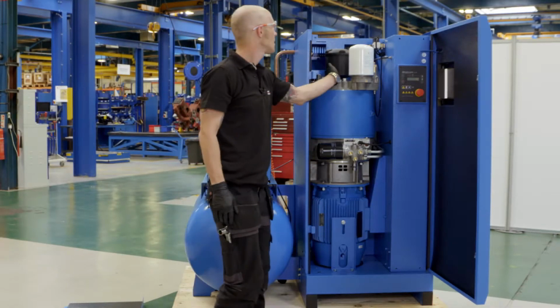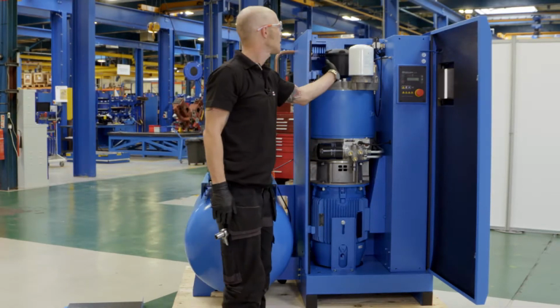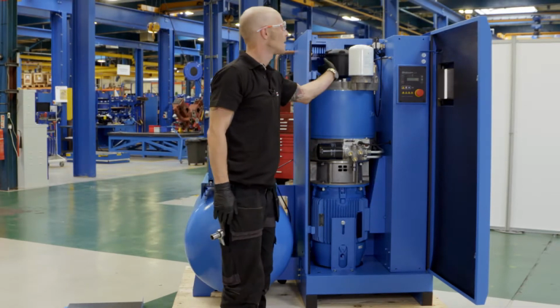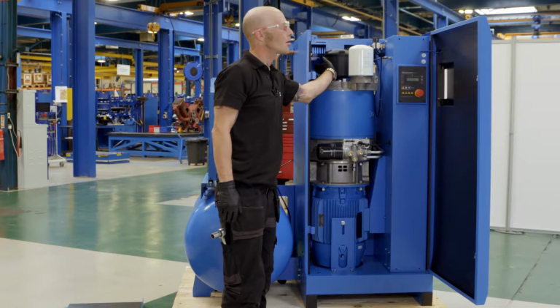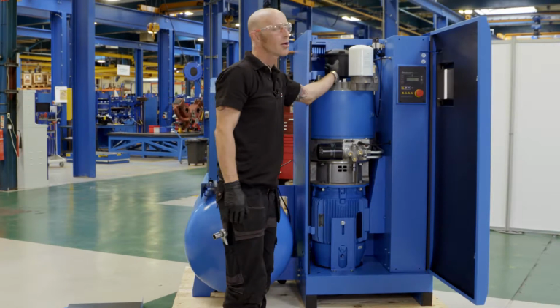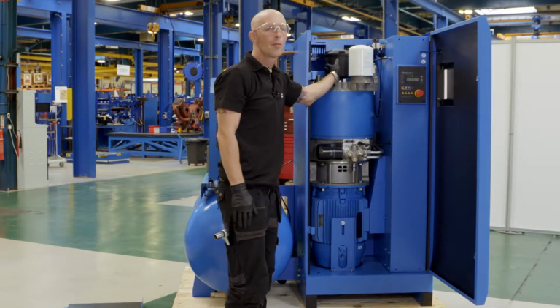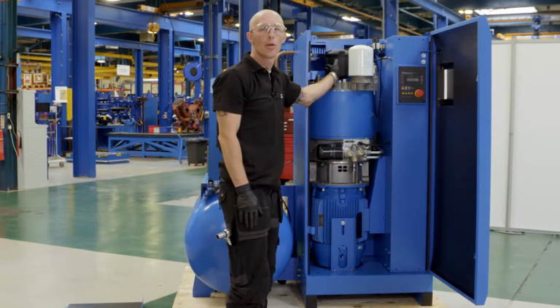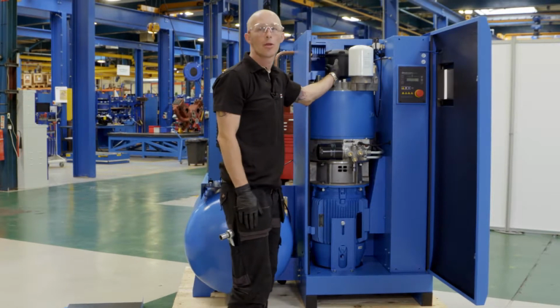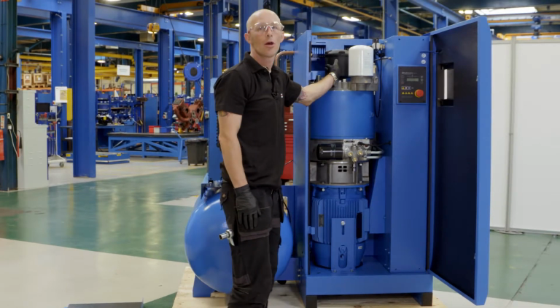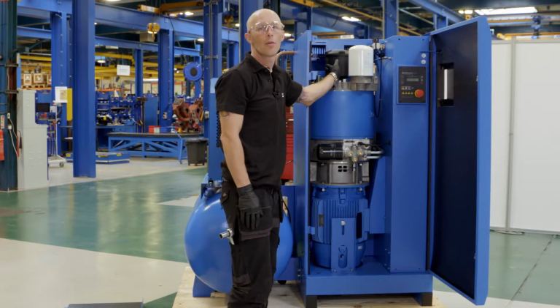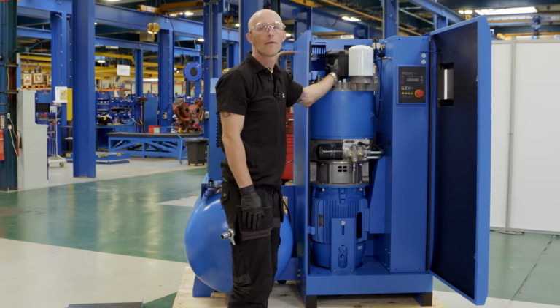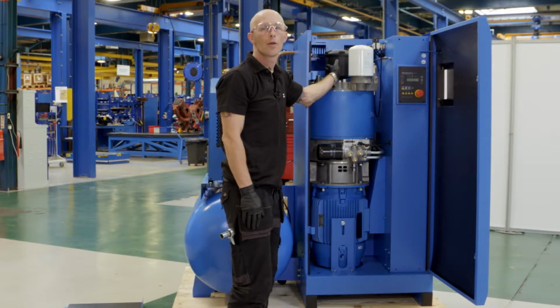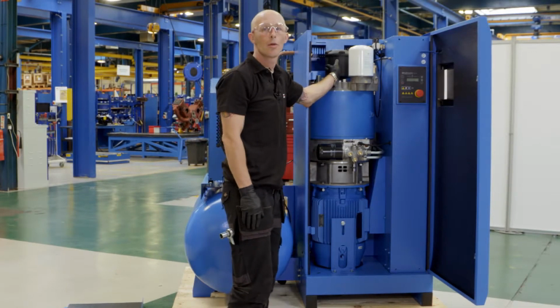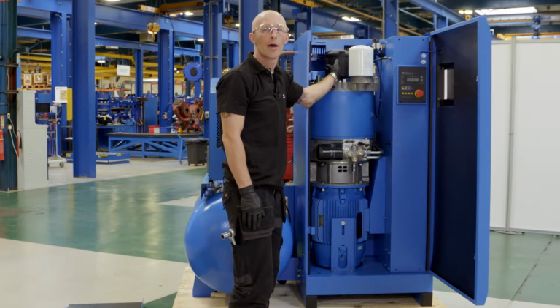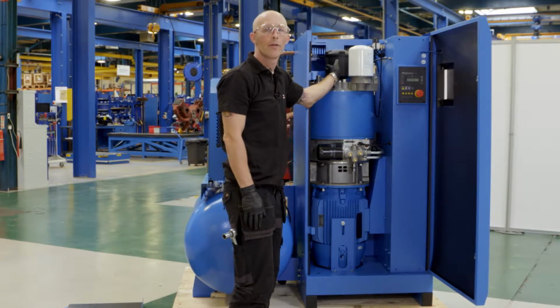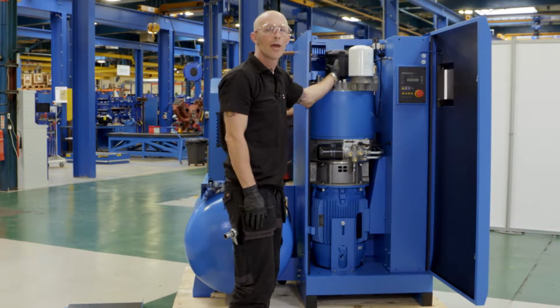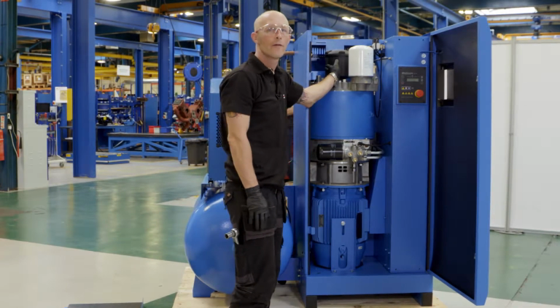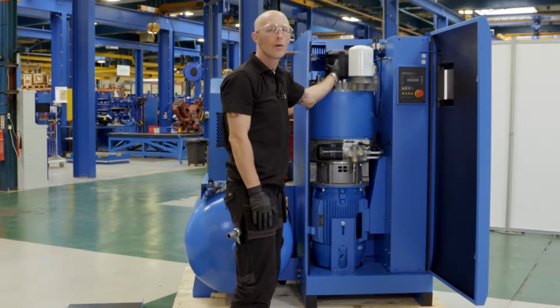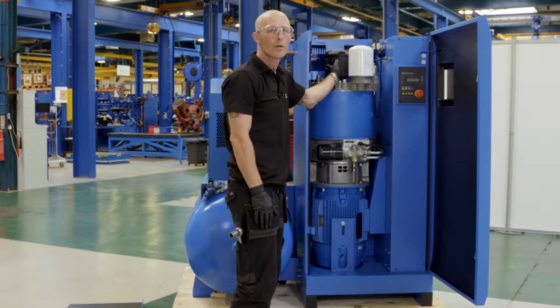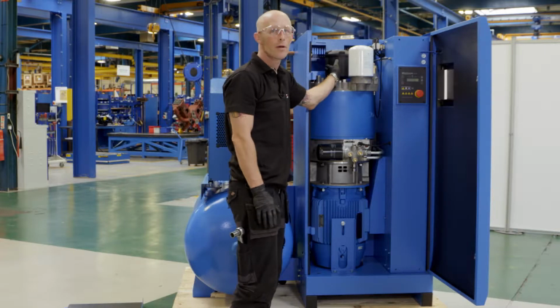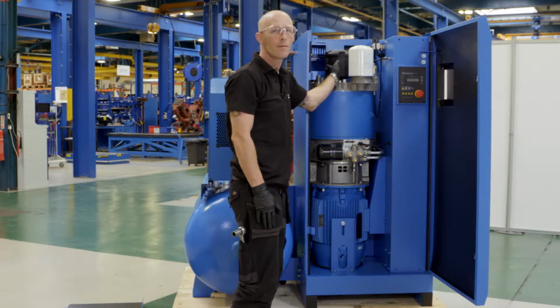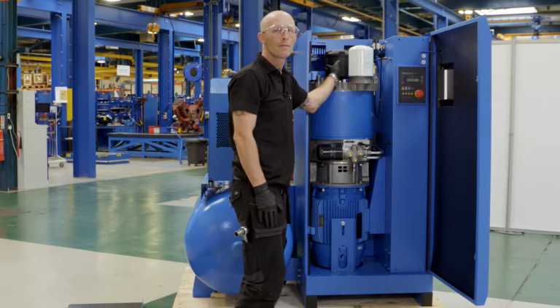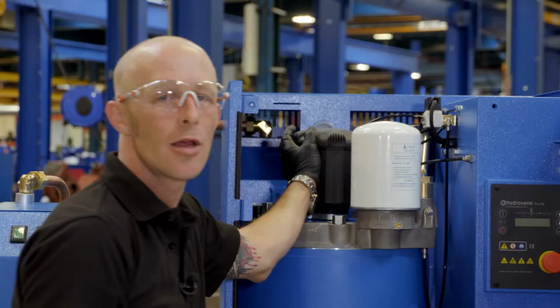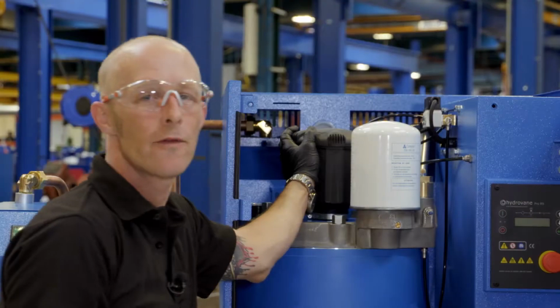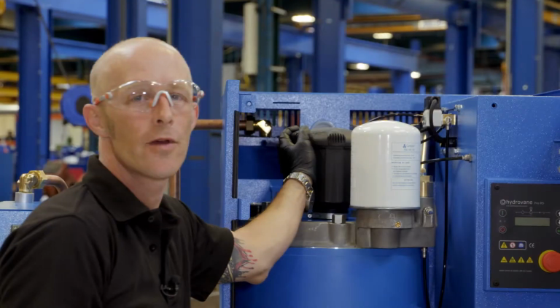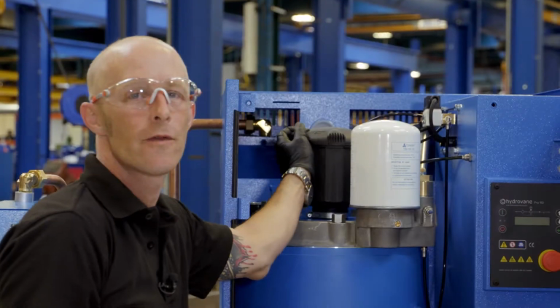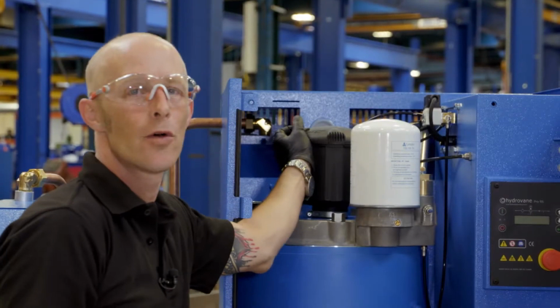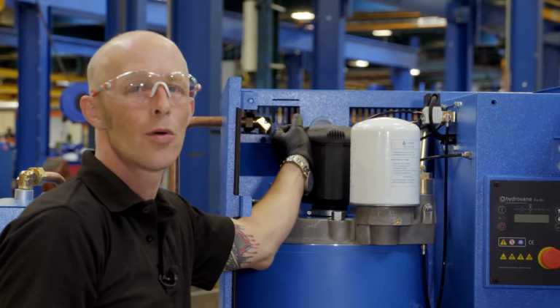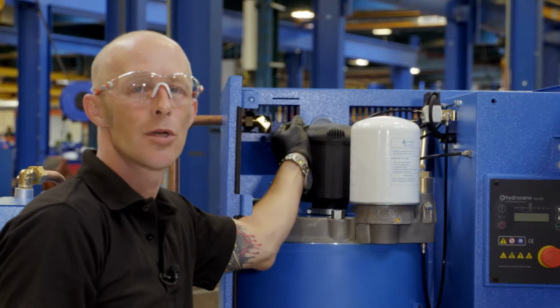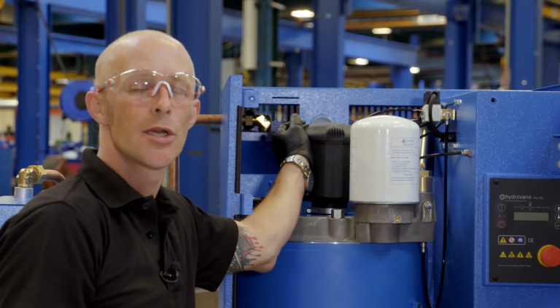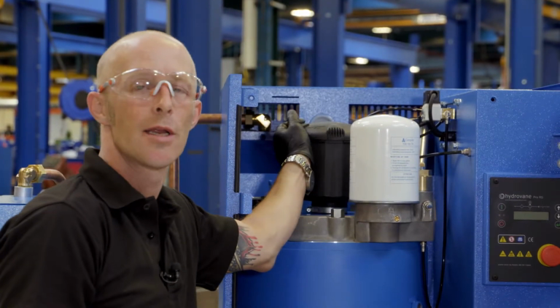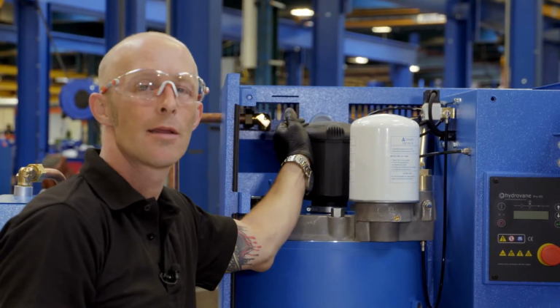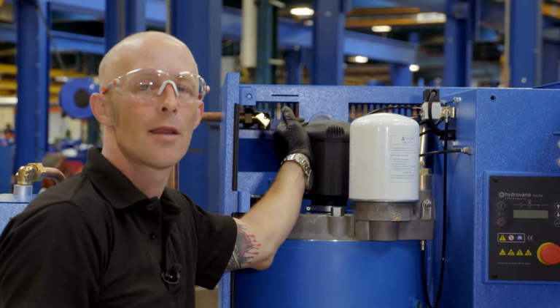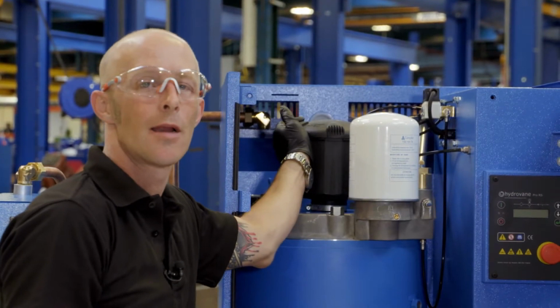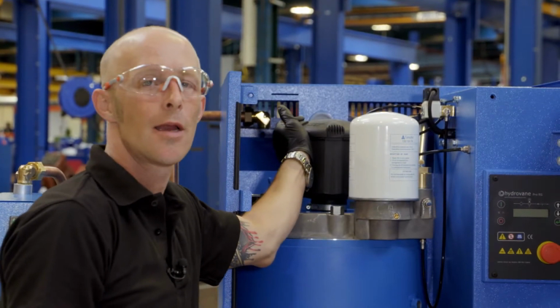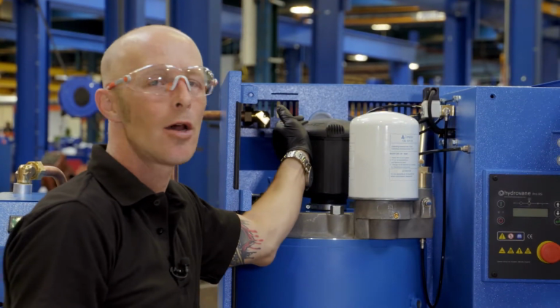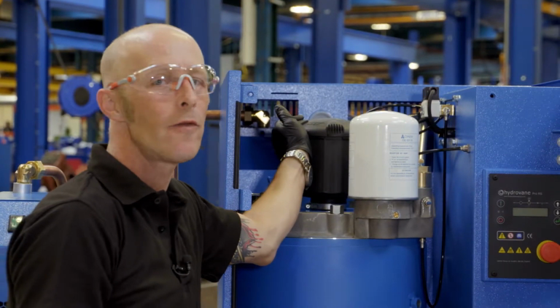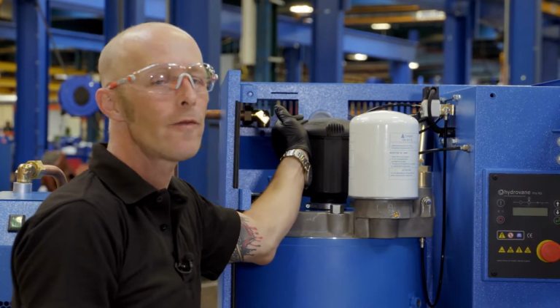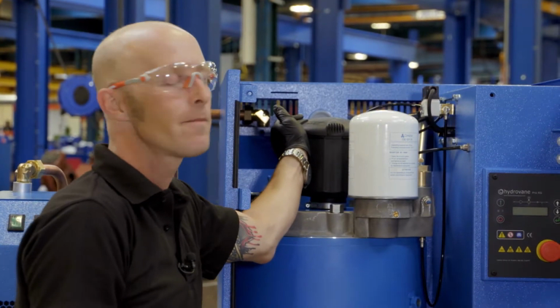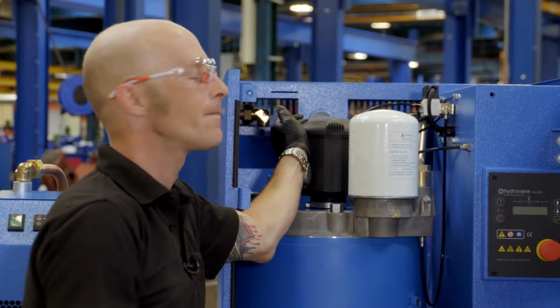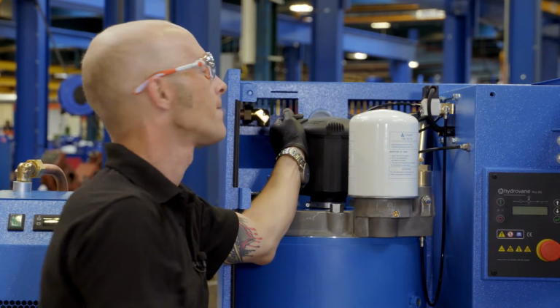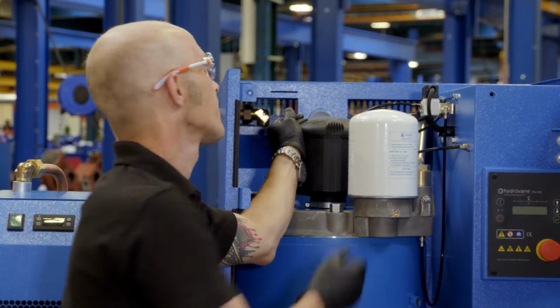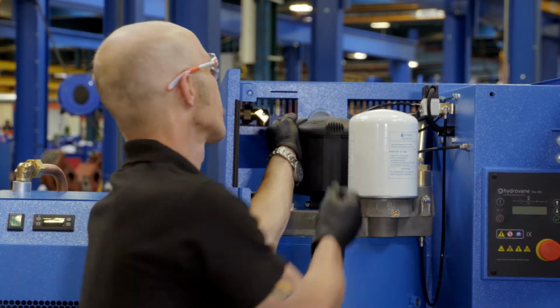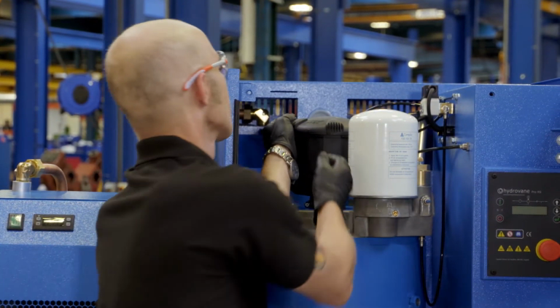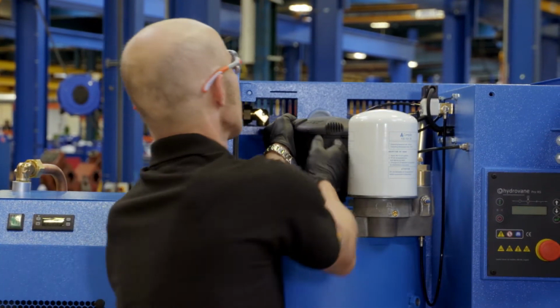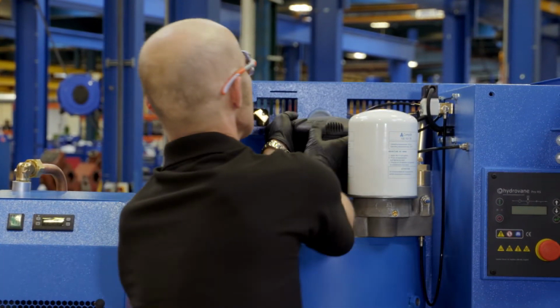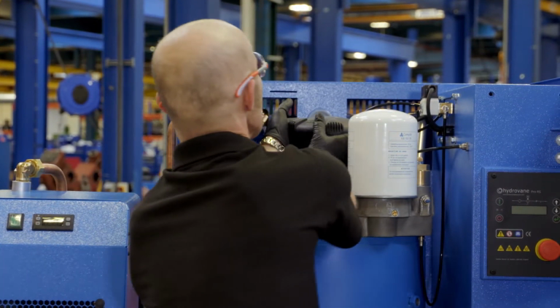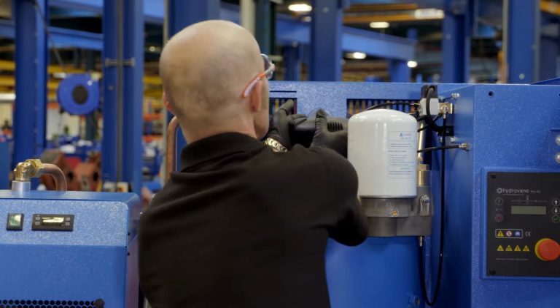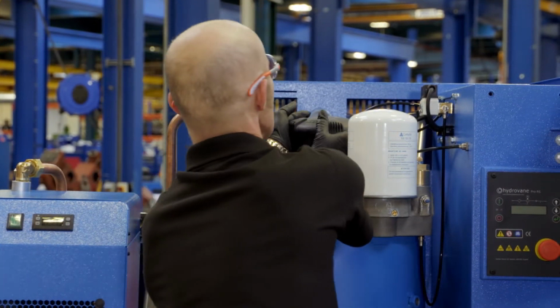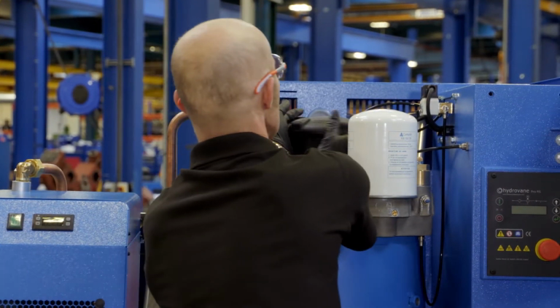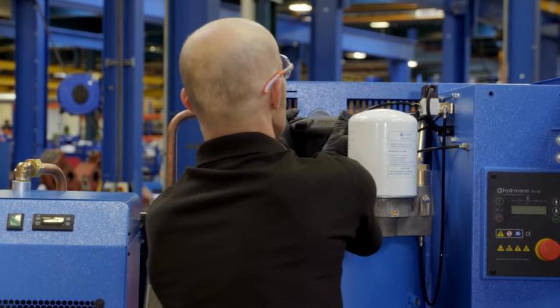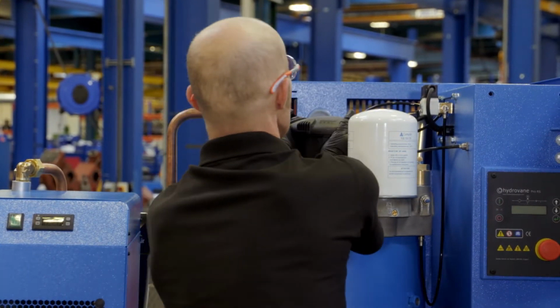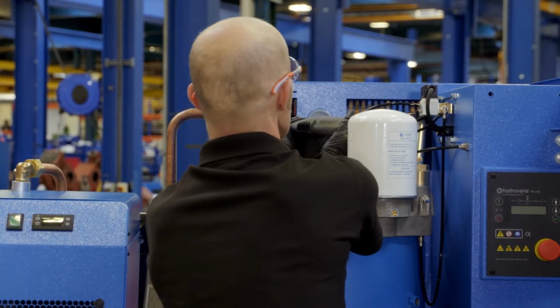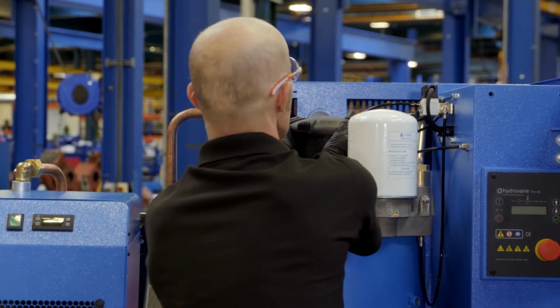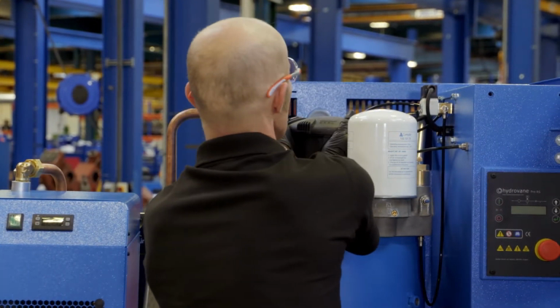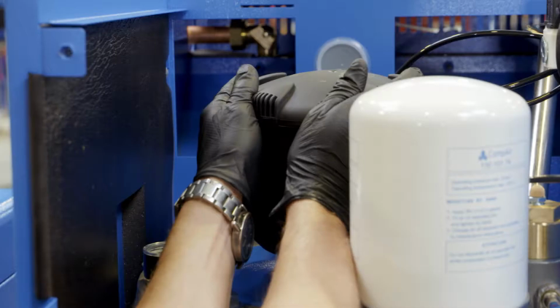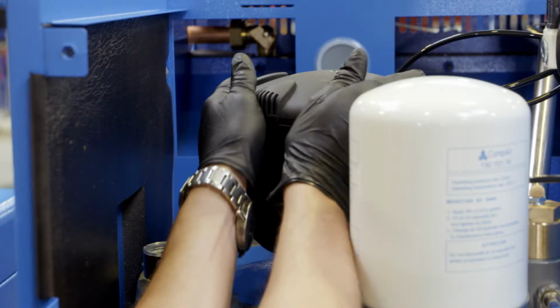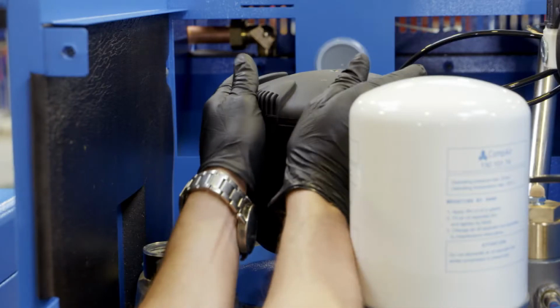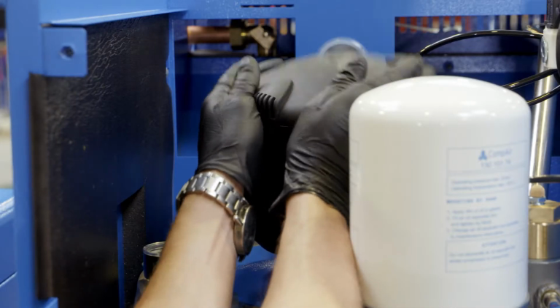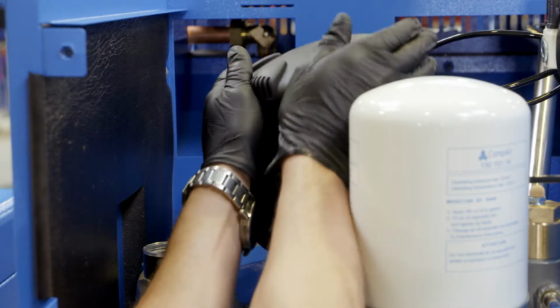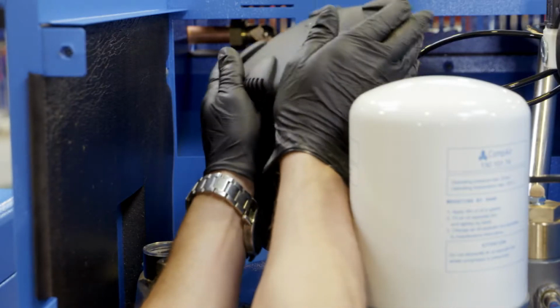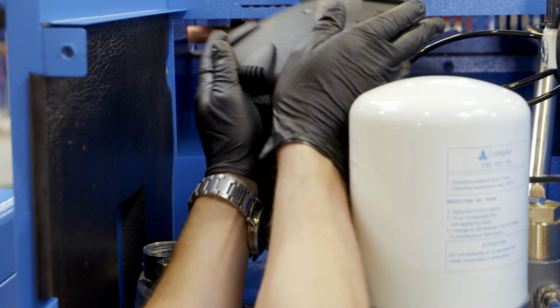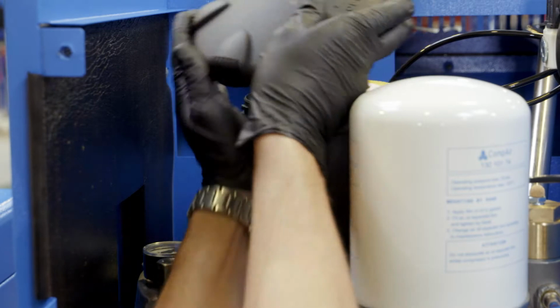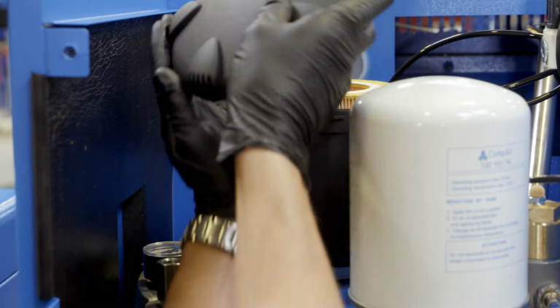Then just up on the top we have the air filter. First of all we just need to set the lid off. Twist the lid to remove.